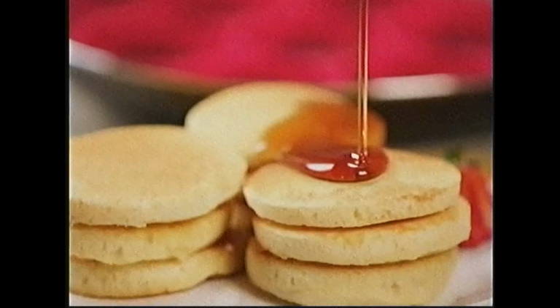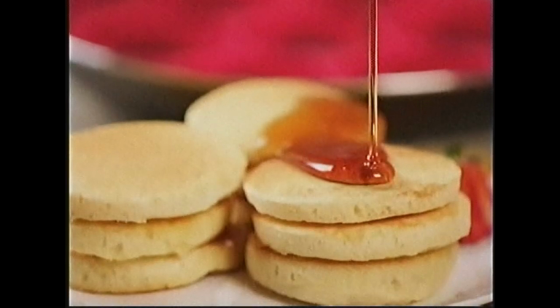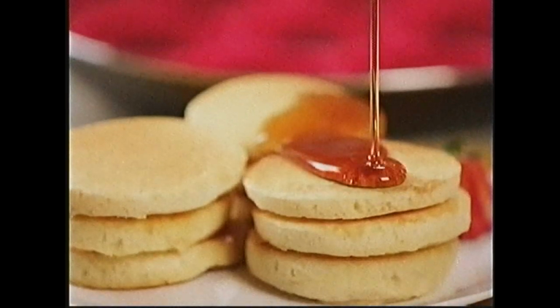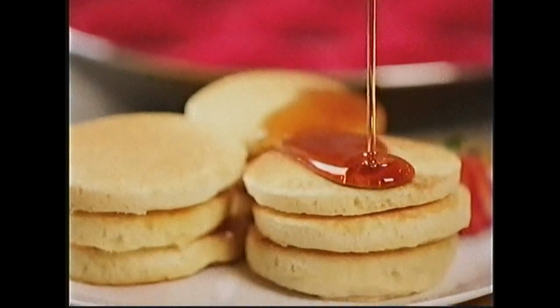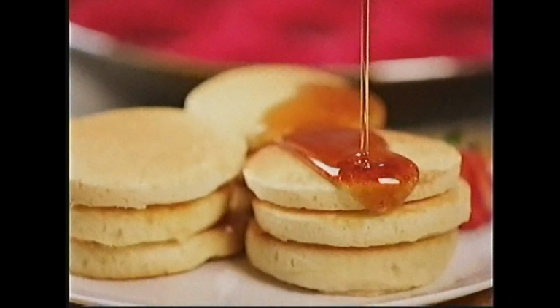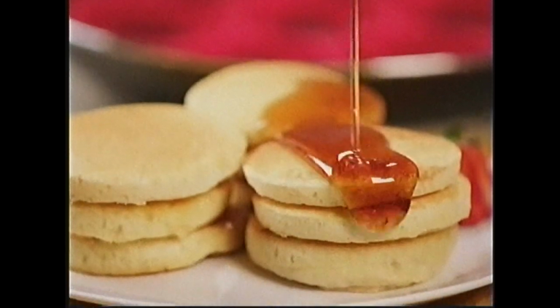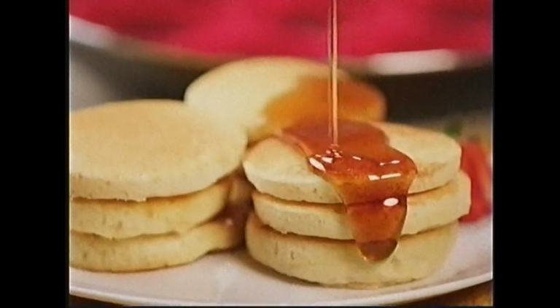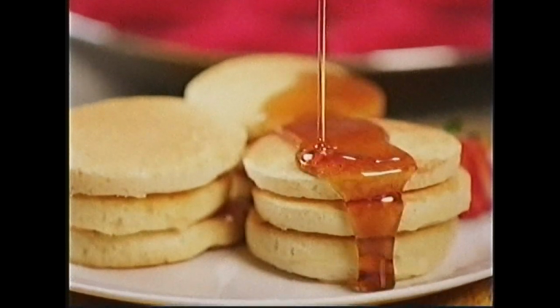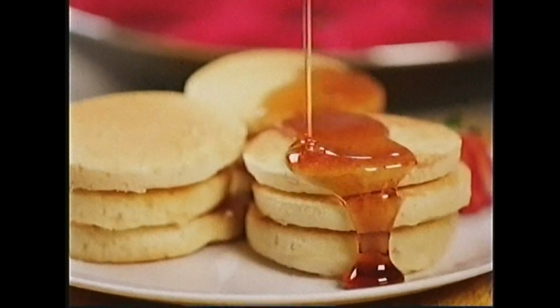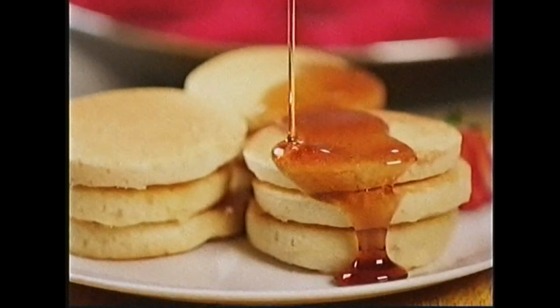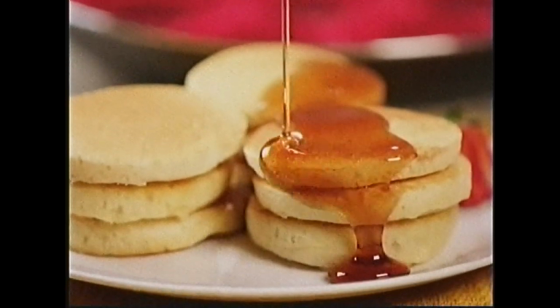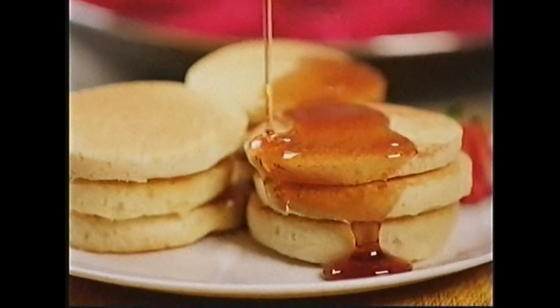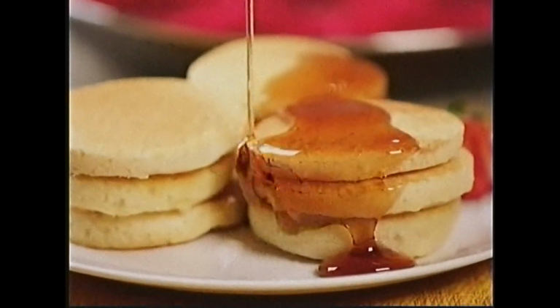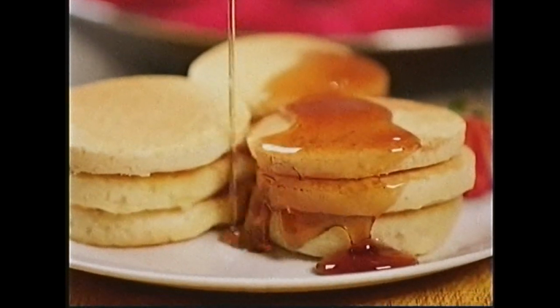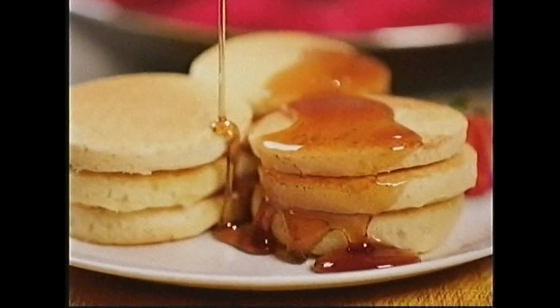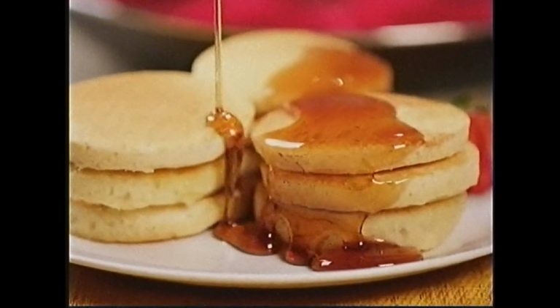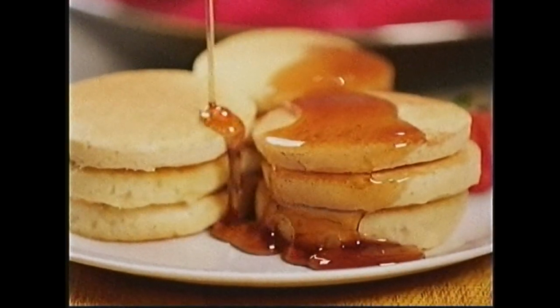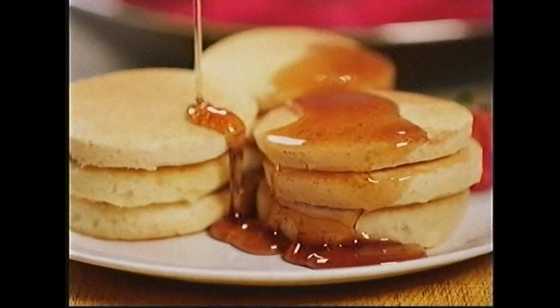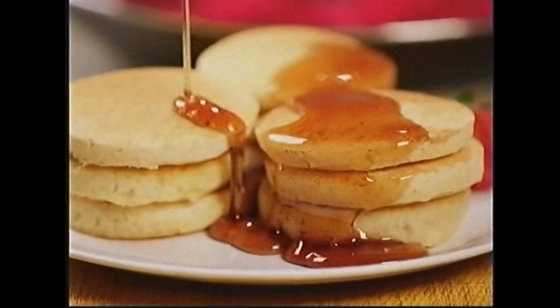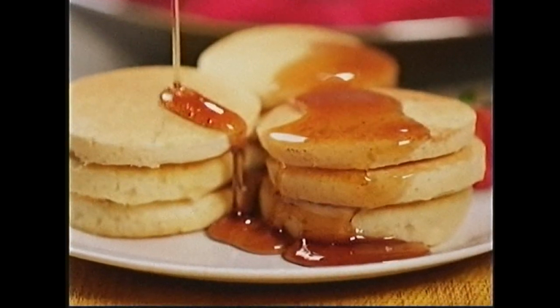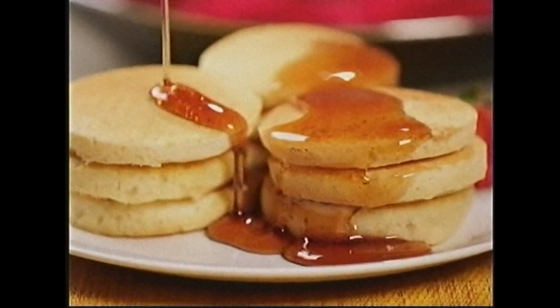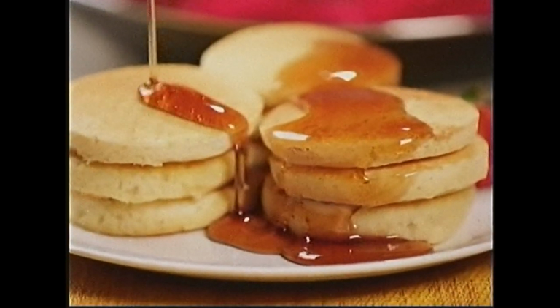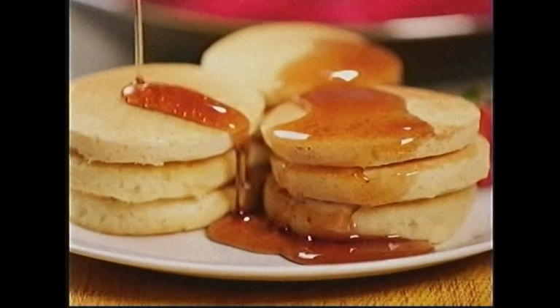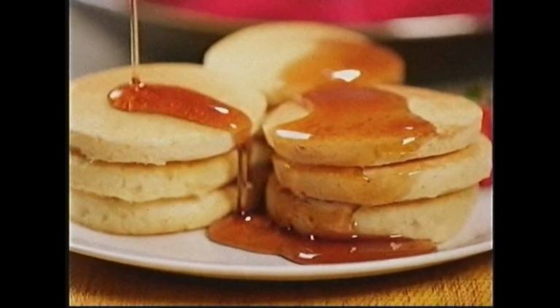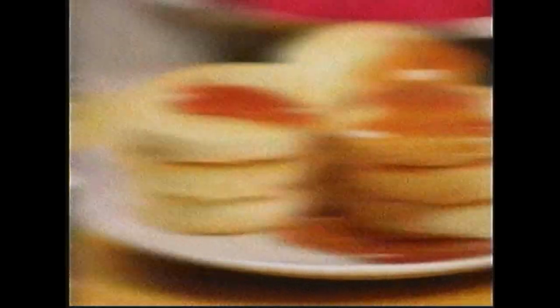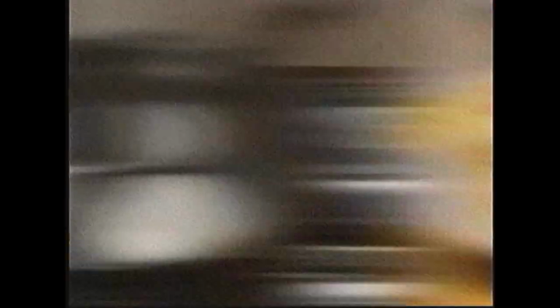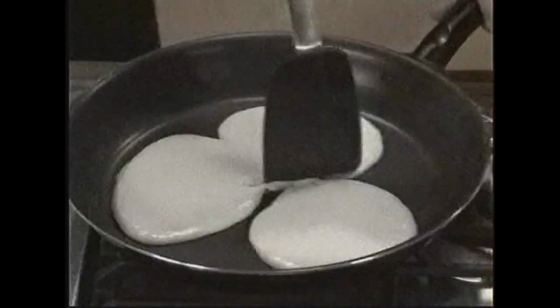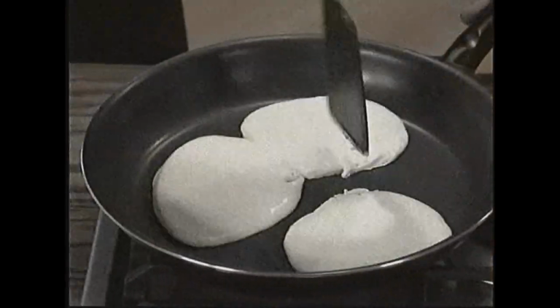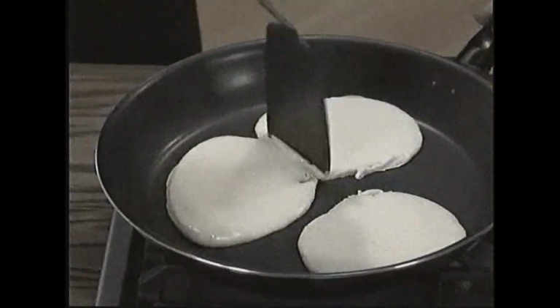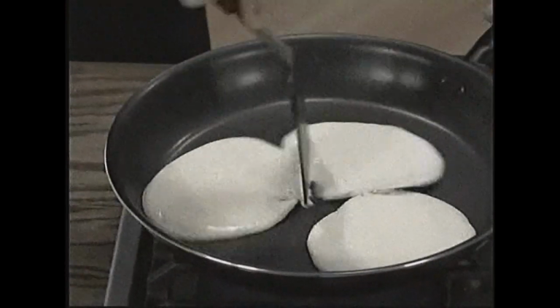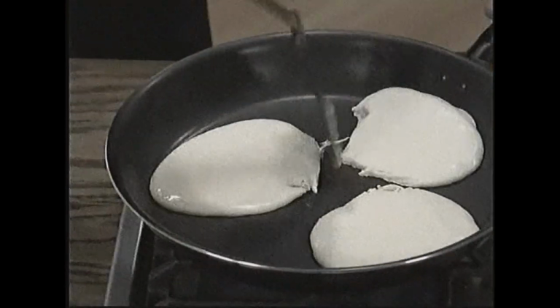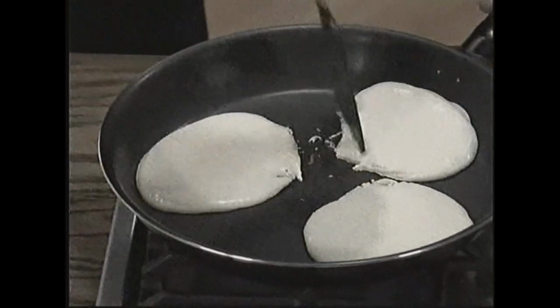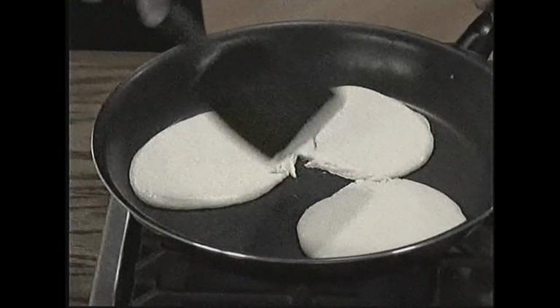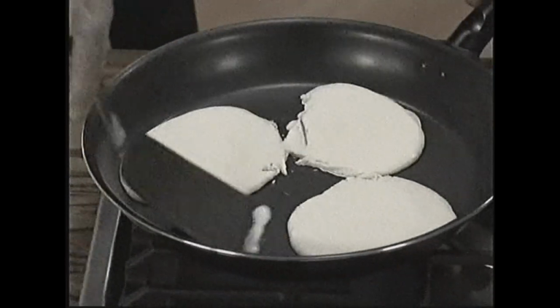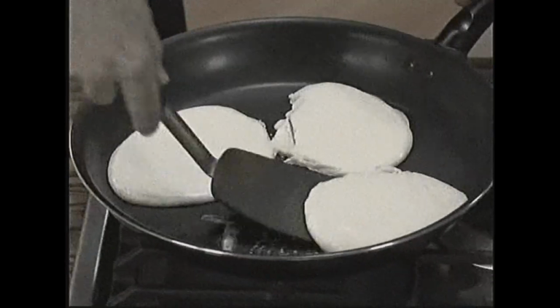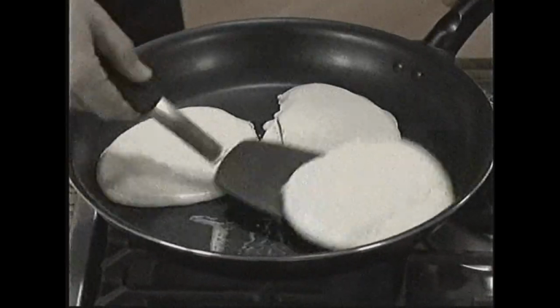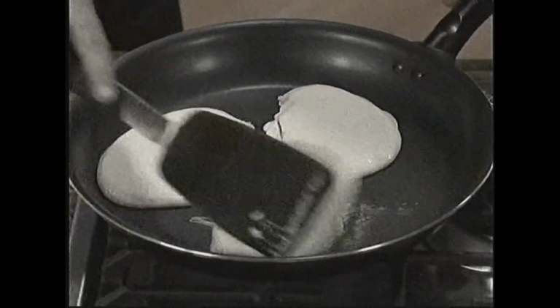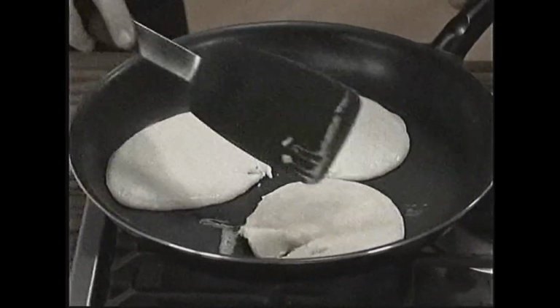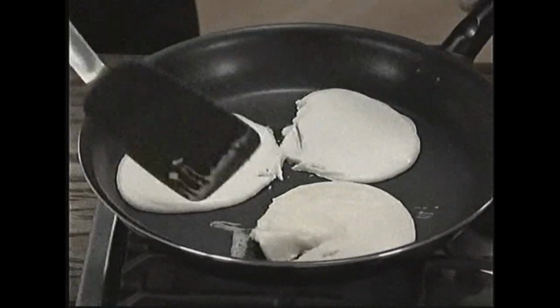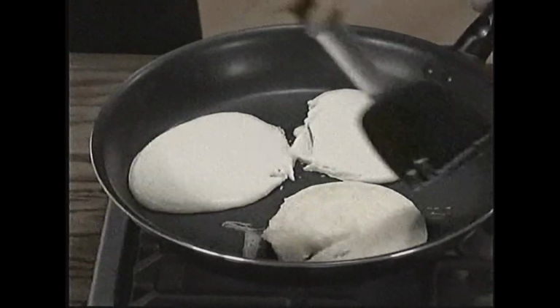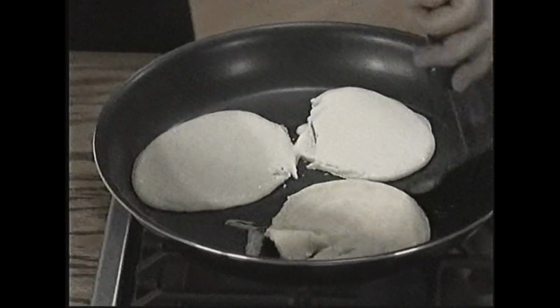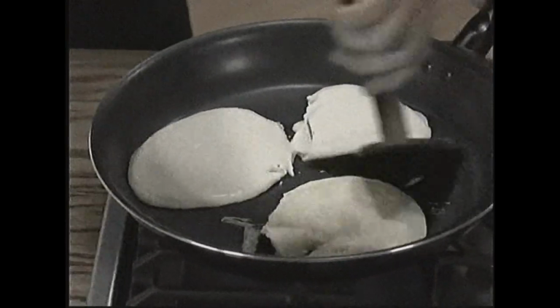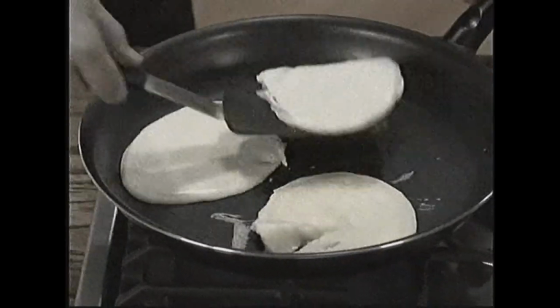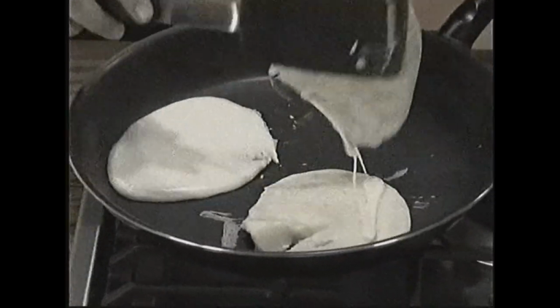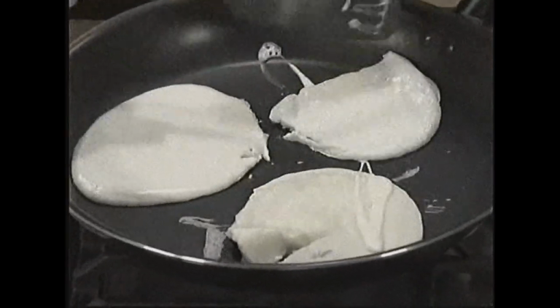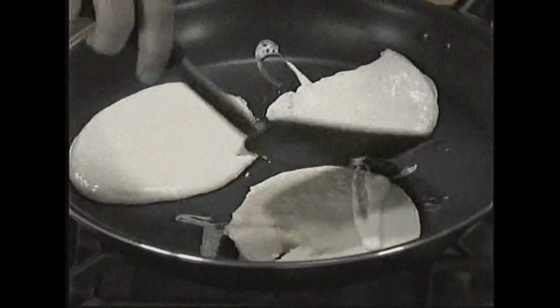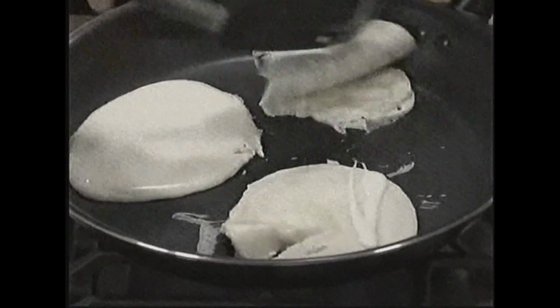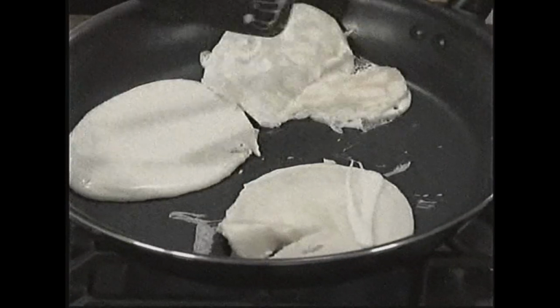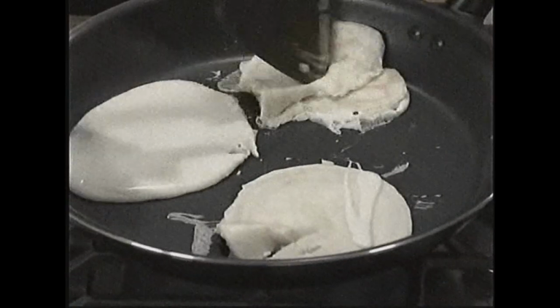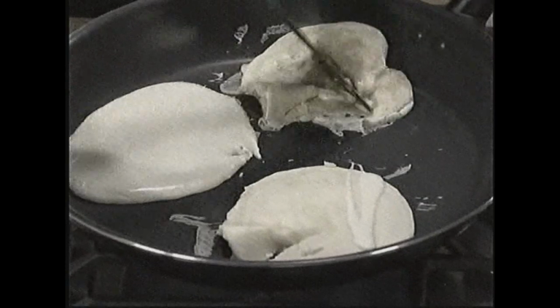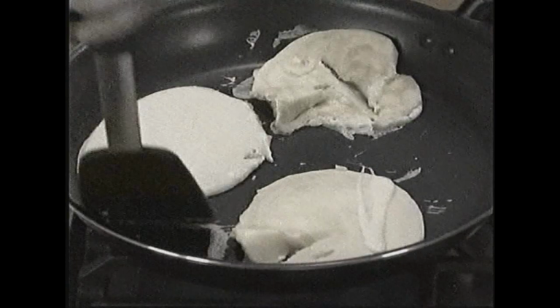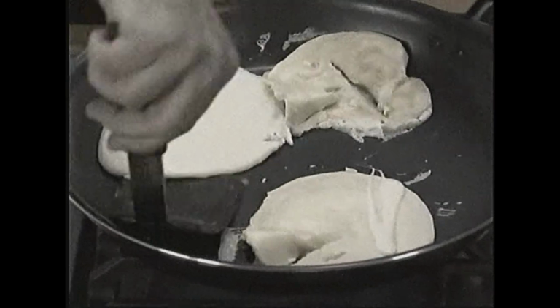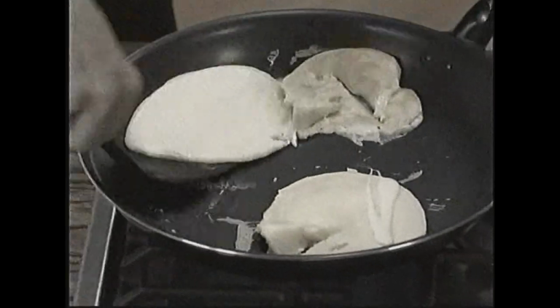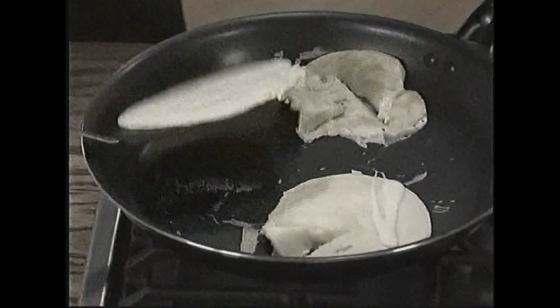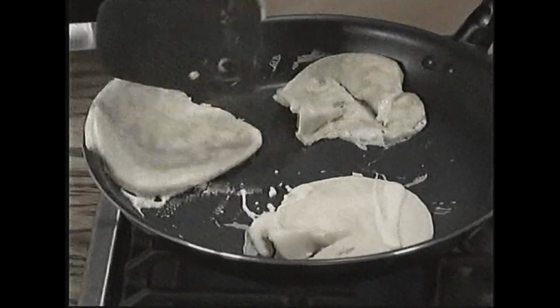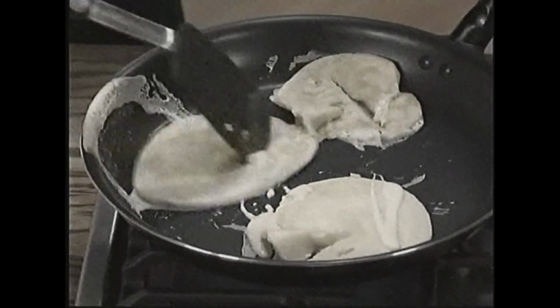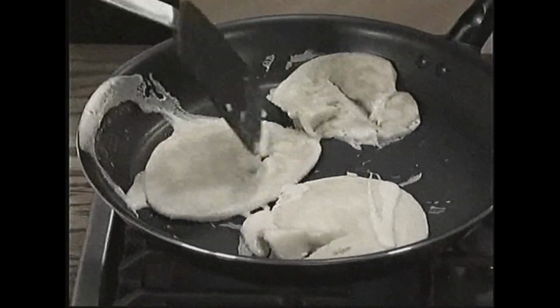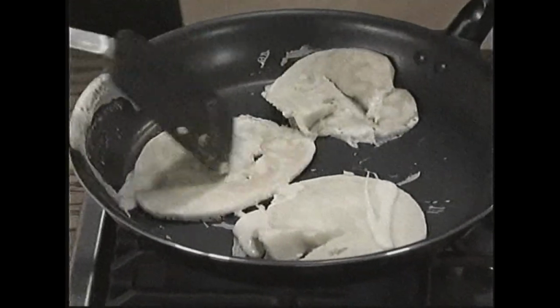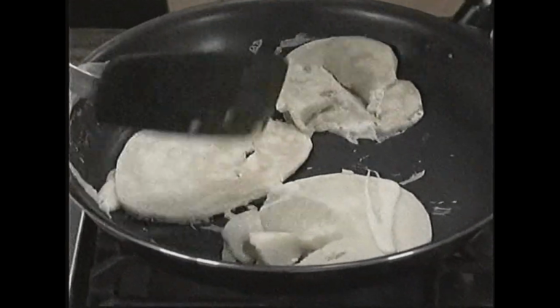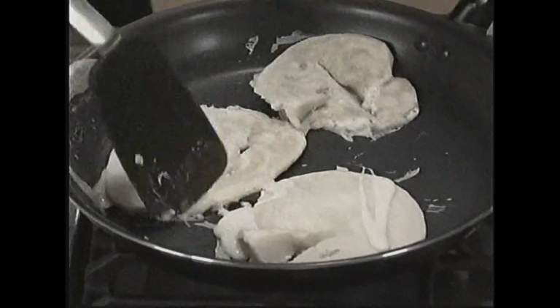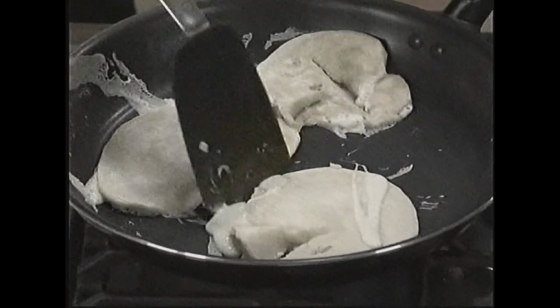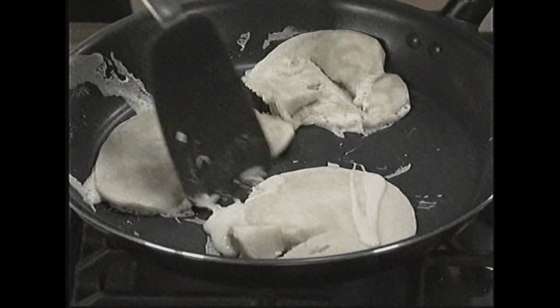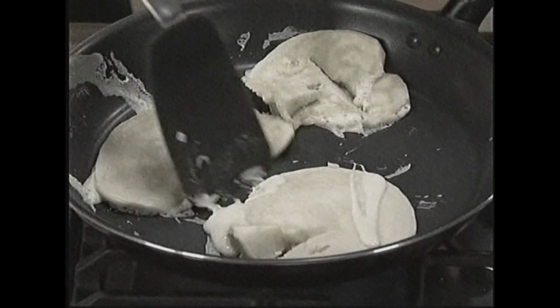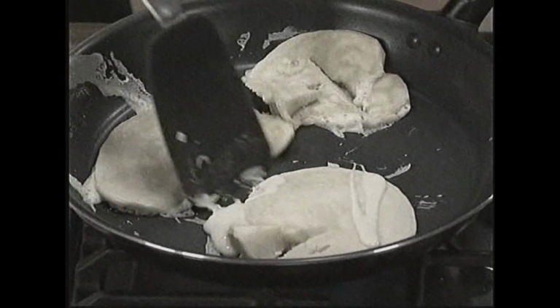Look at that, the perfect pancake stack. But making perfect pancakes is impossible. They fold and flop. Stop!